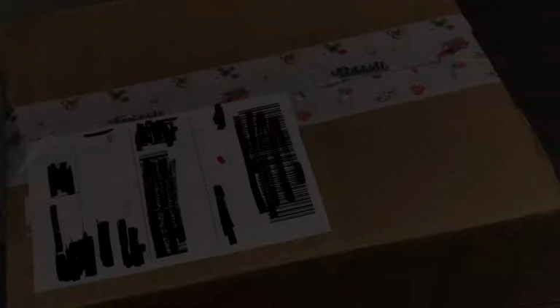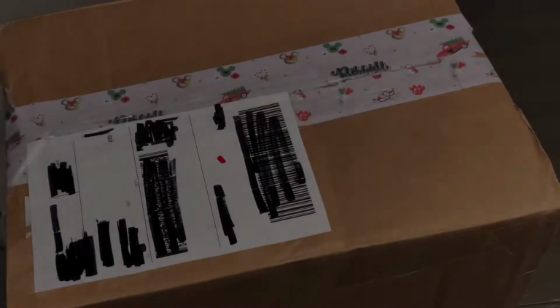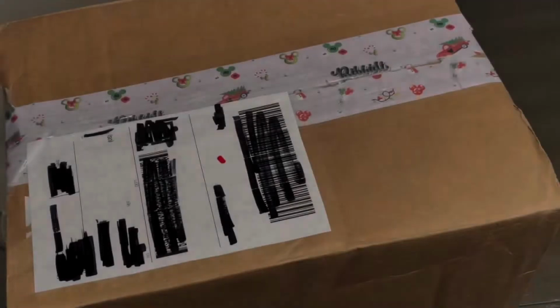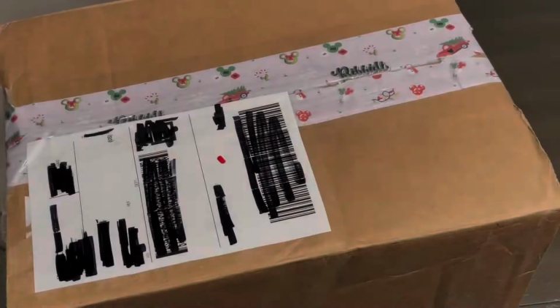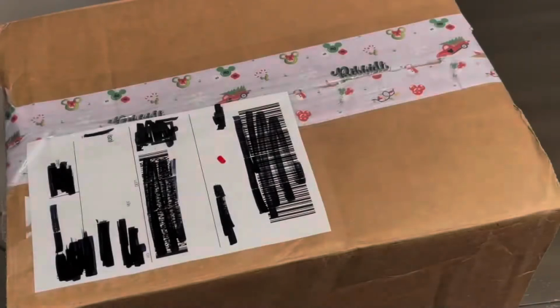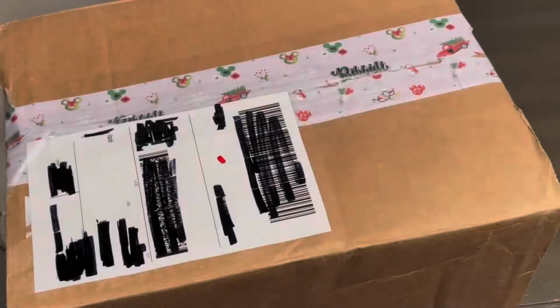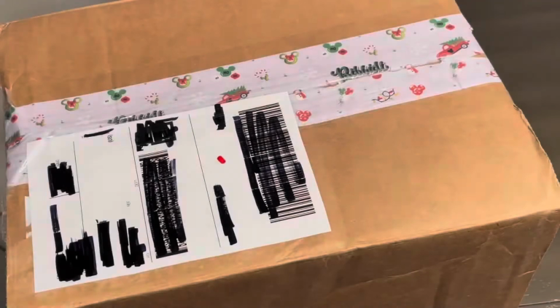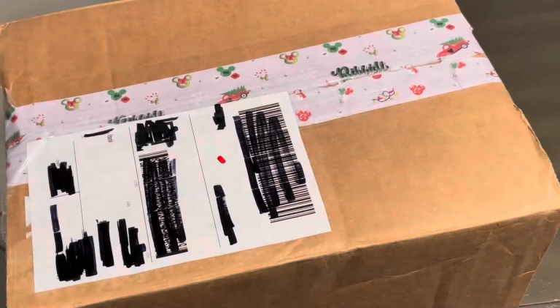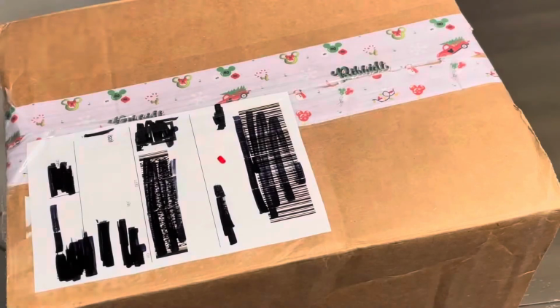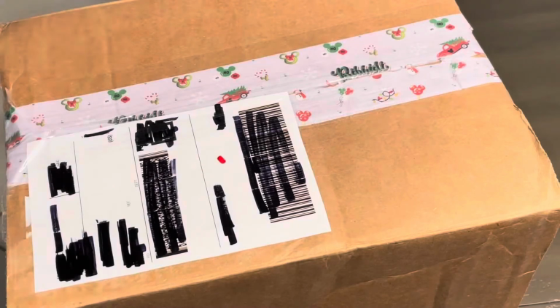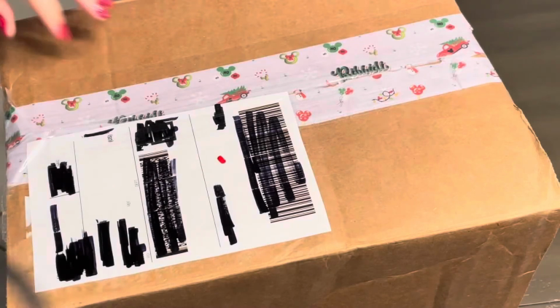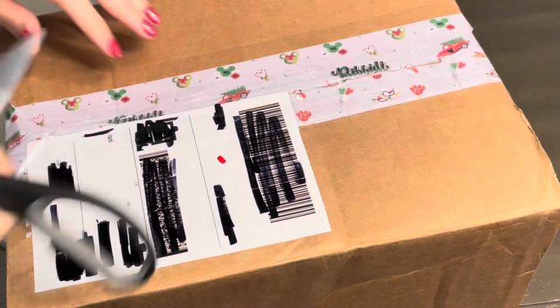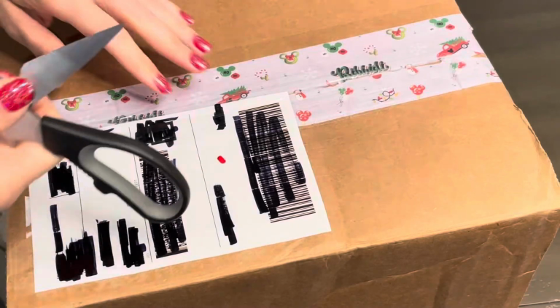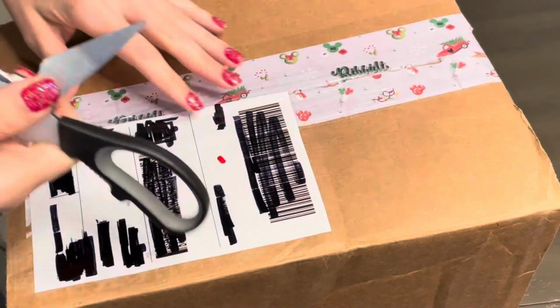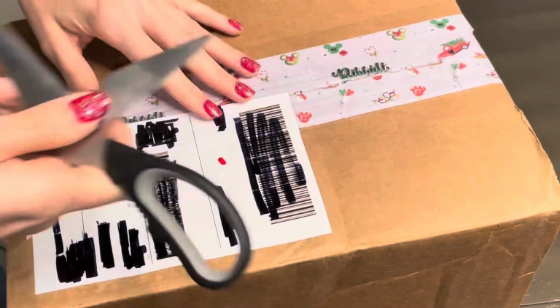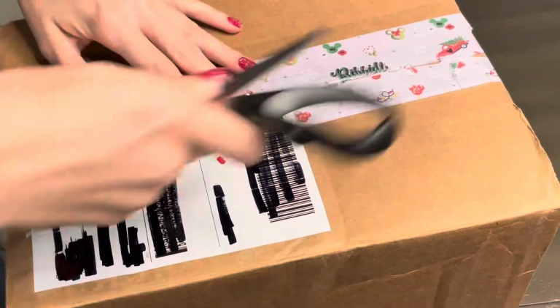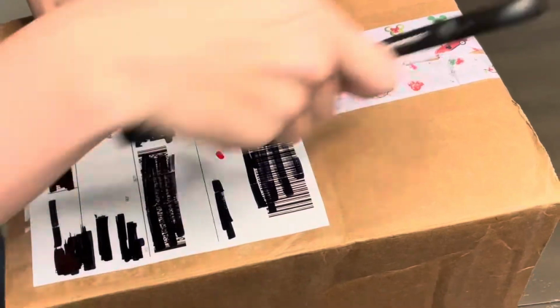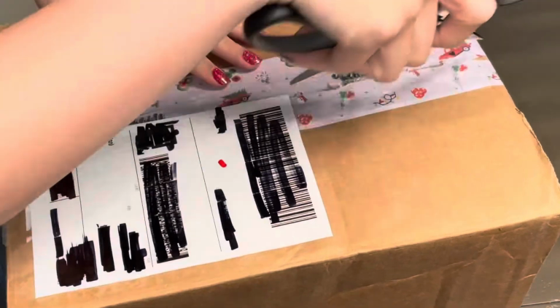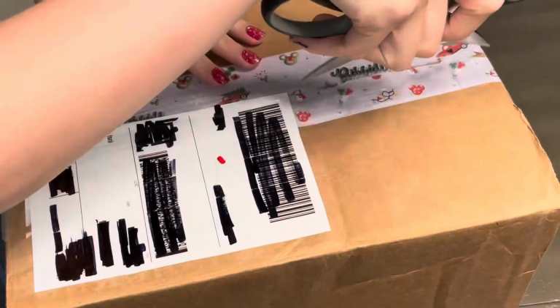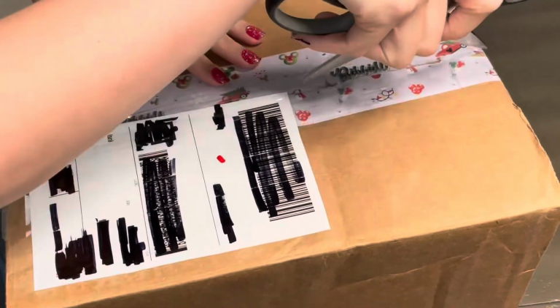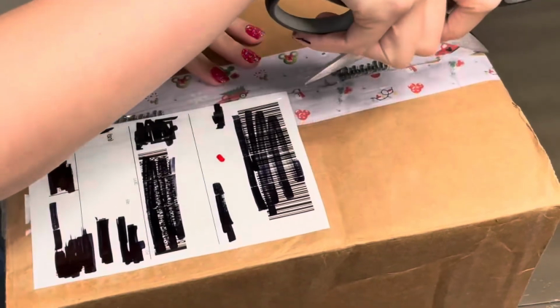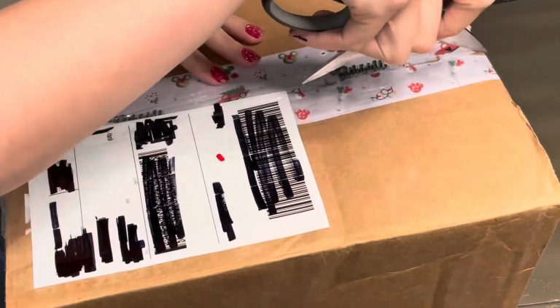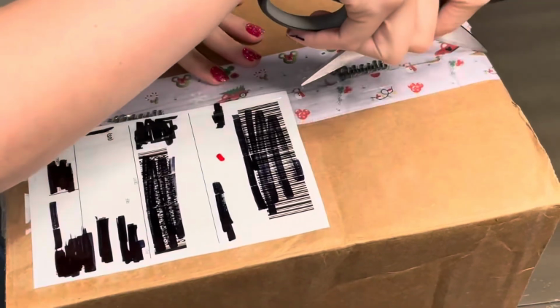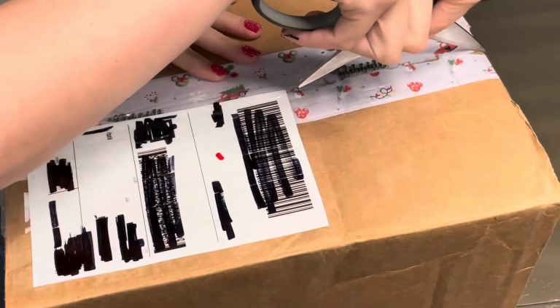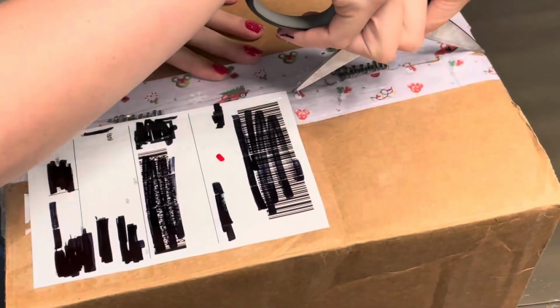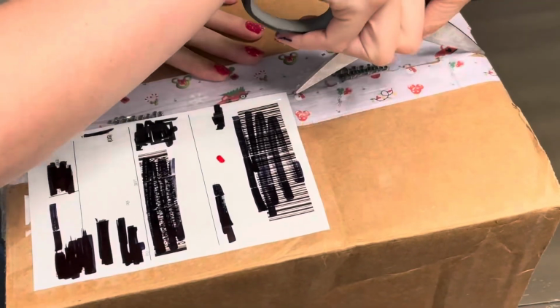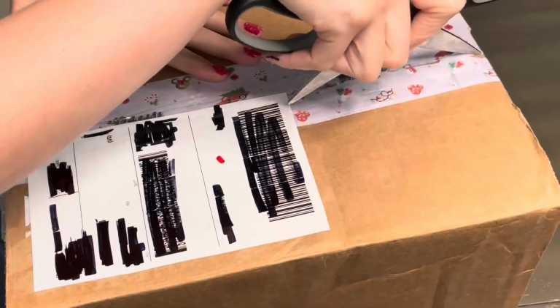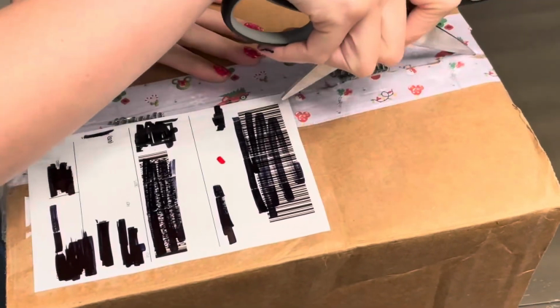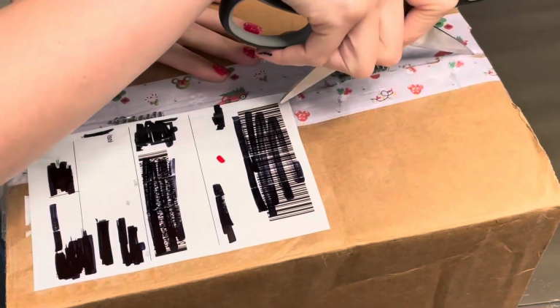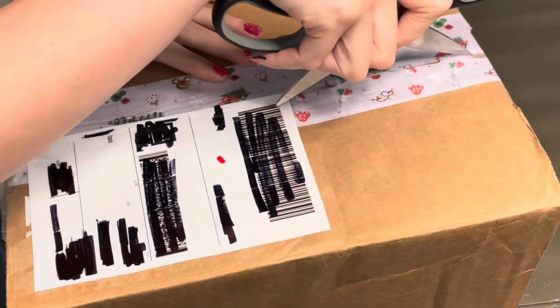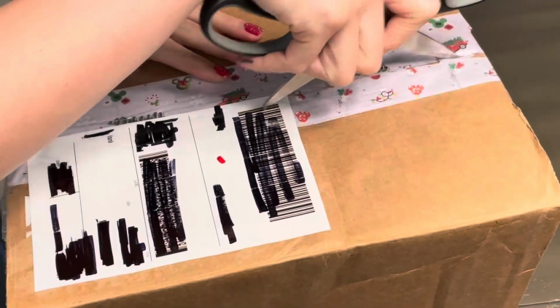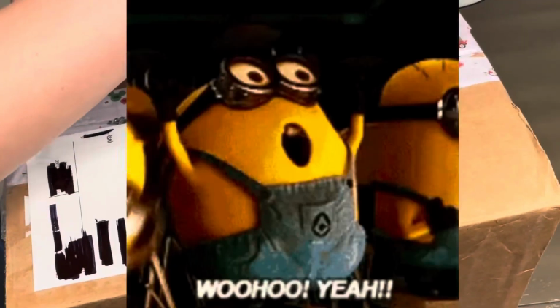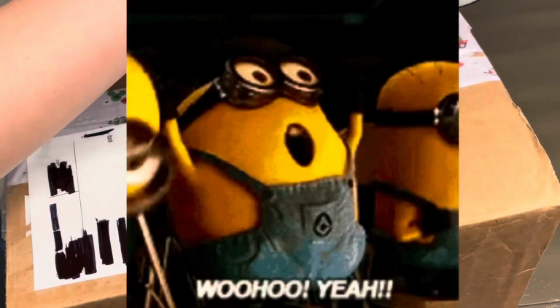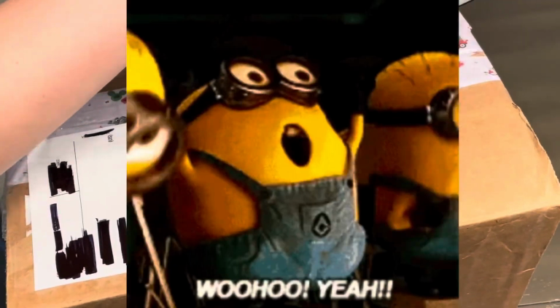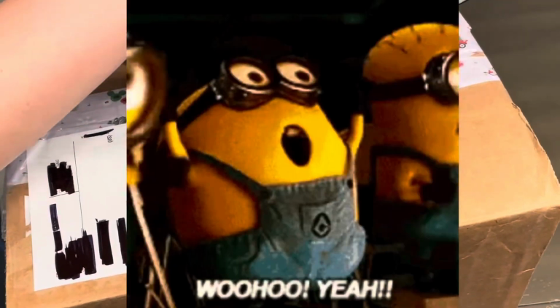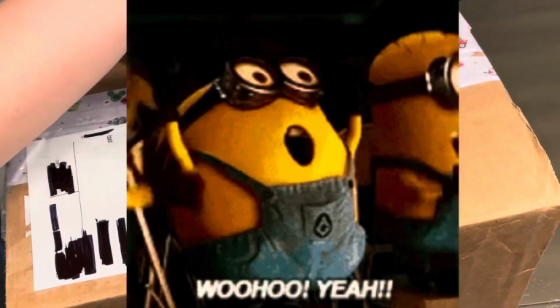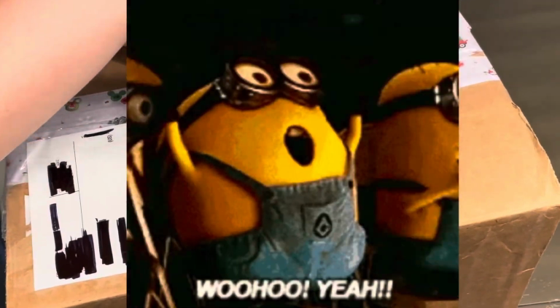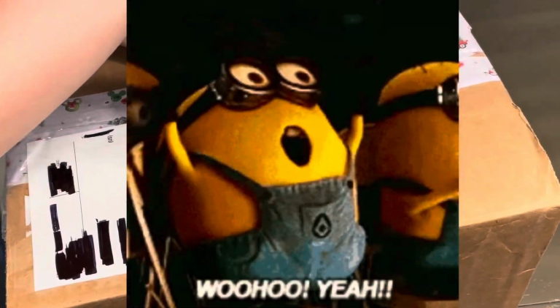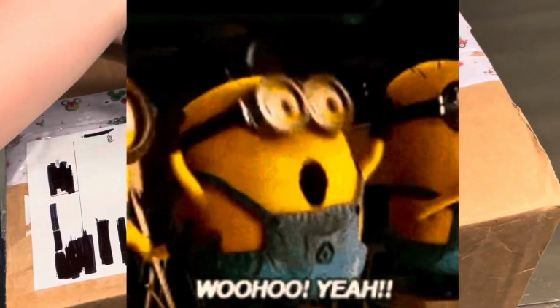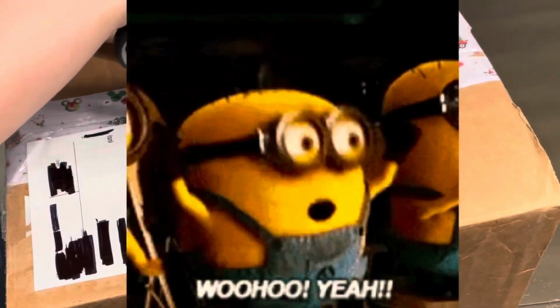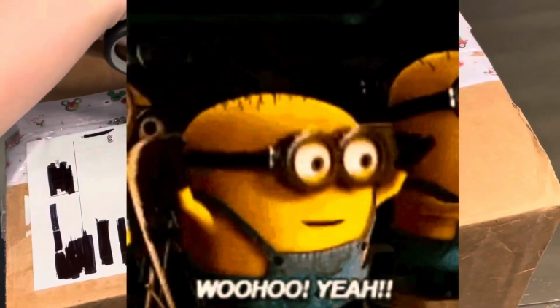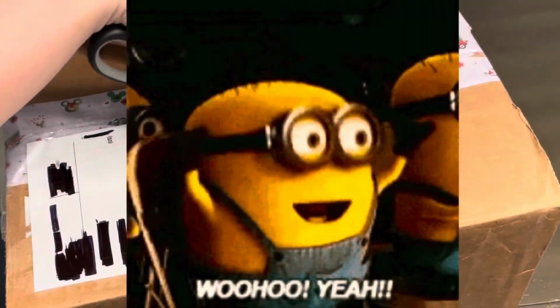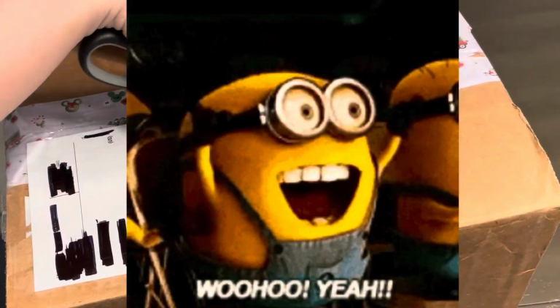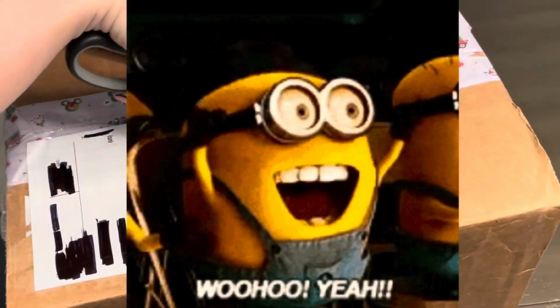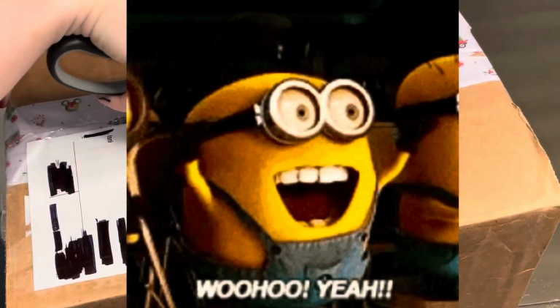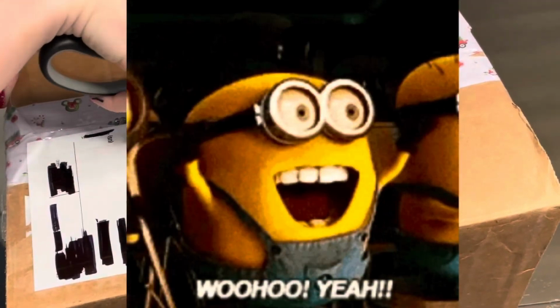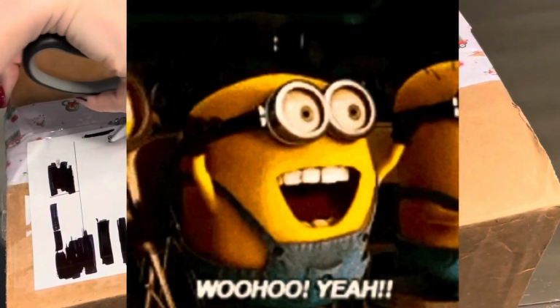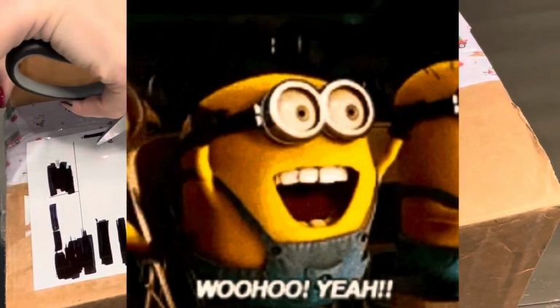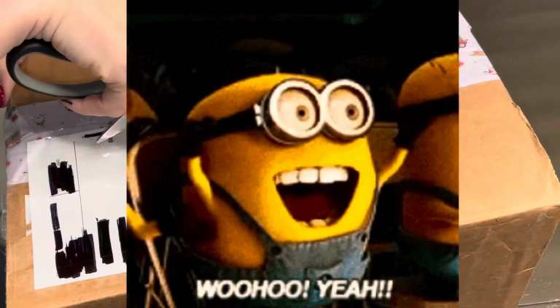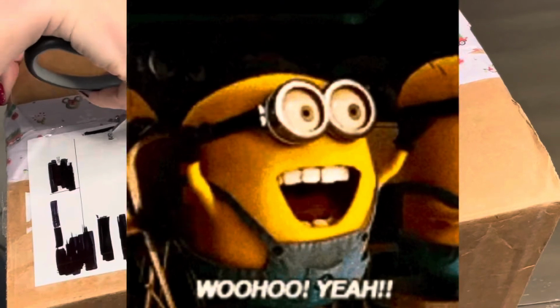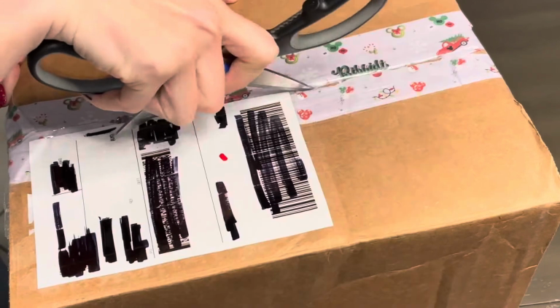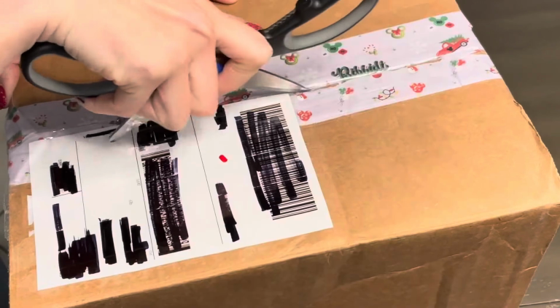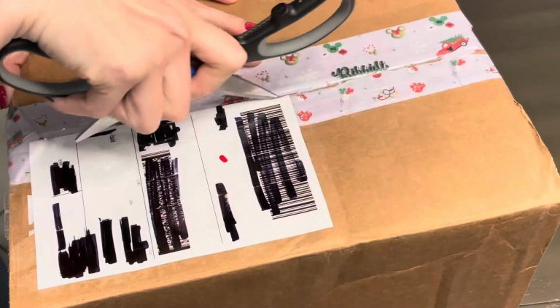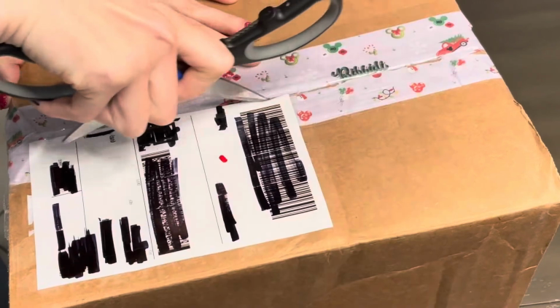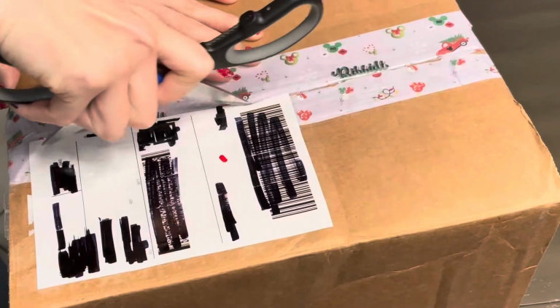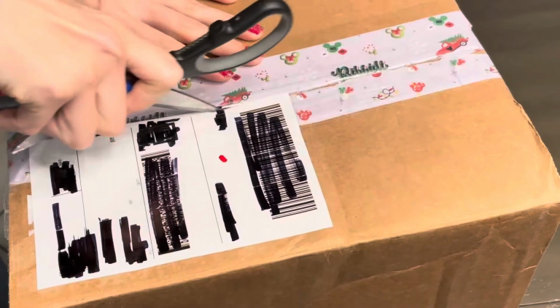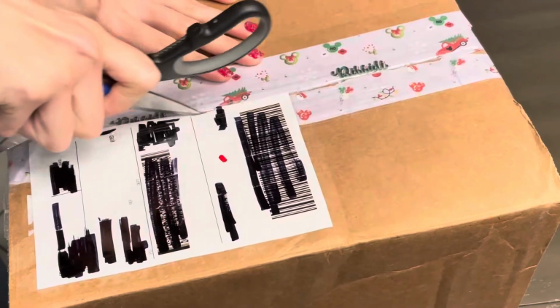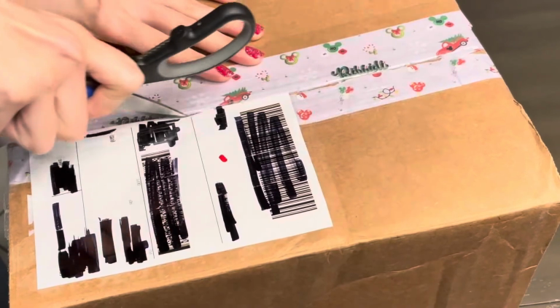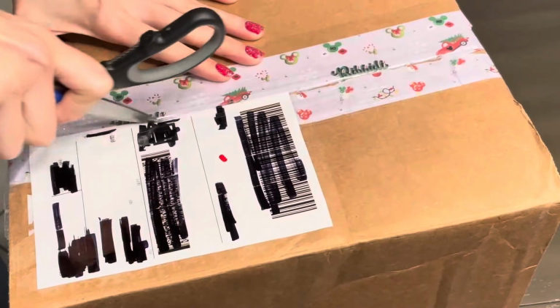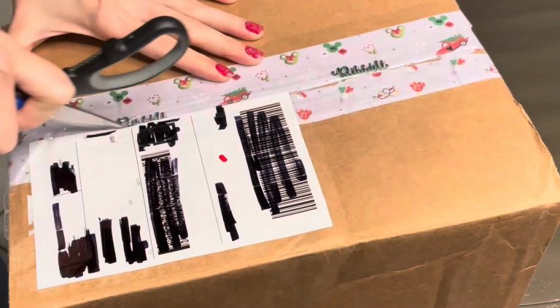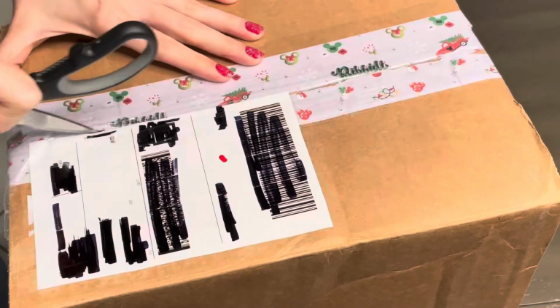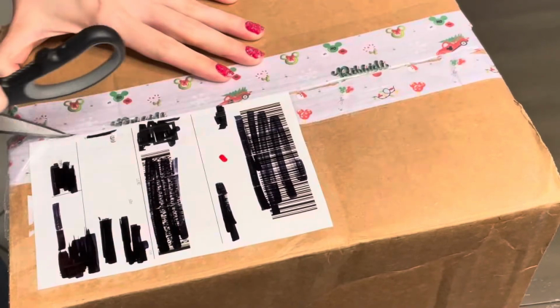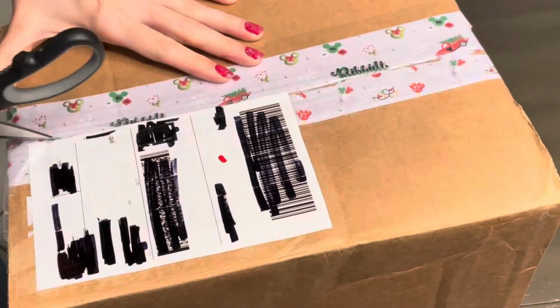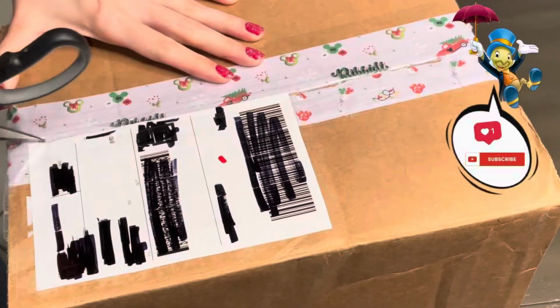Hi everyone! Today I received this package in the mail and because I'm so excited to open it, I figured I would share my excitement with you and record the unboxing.